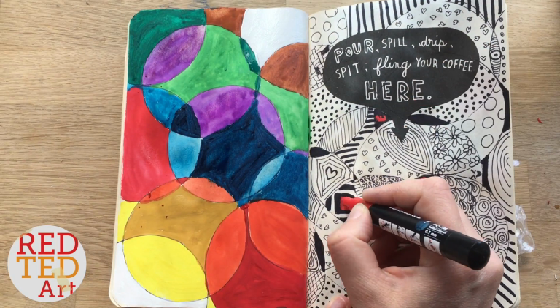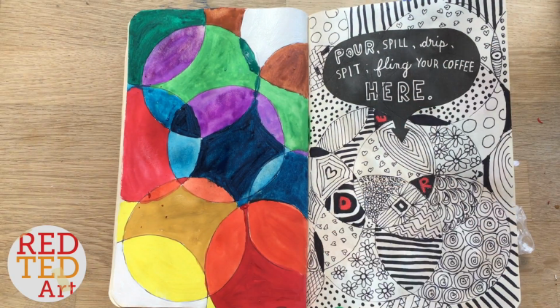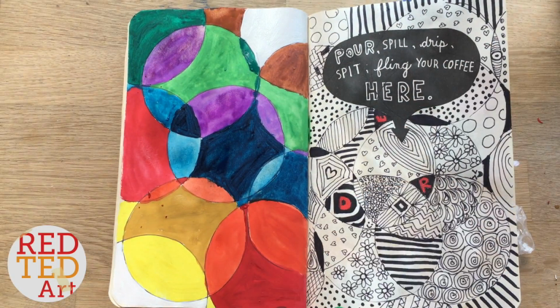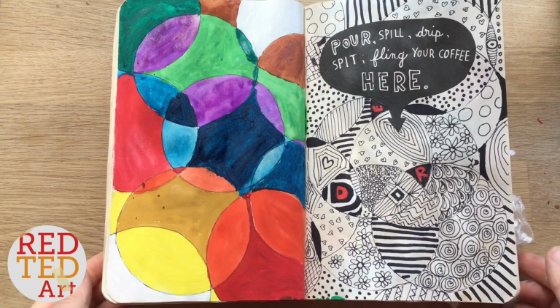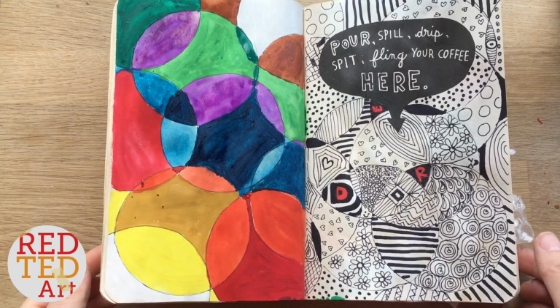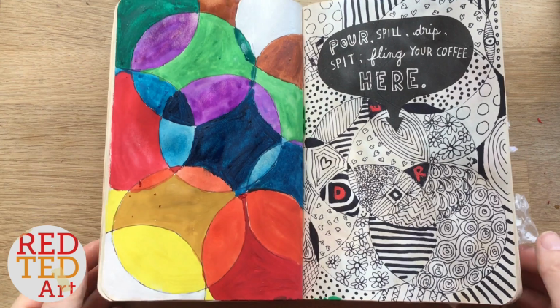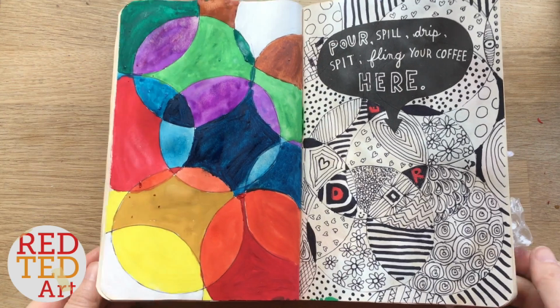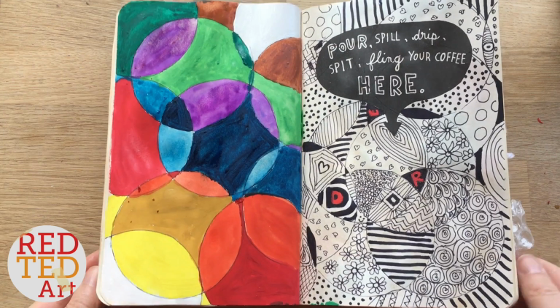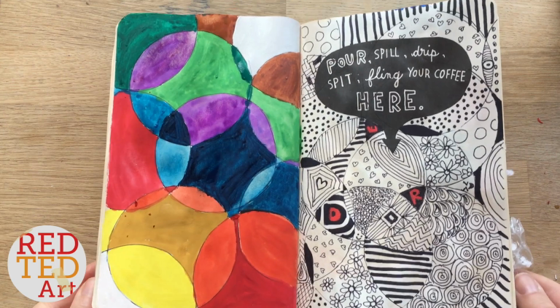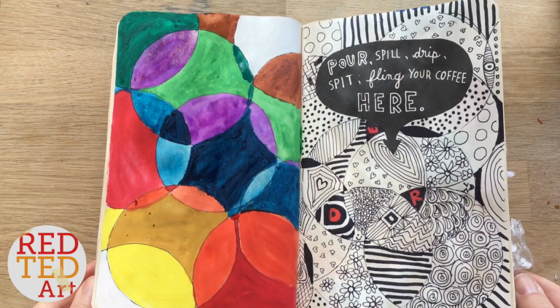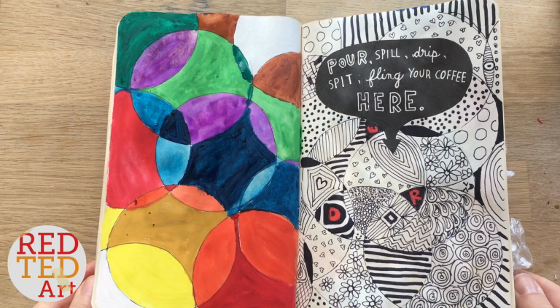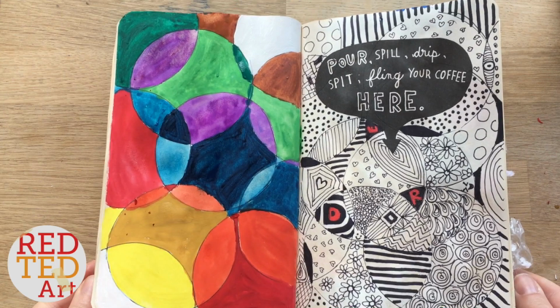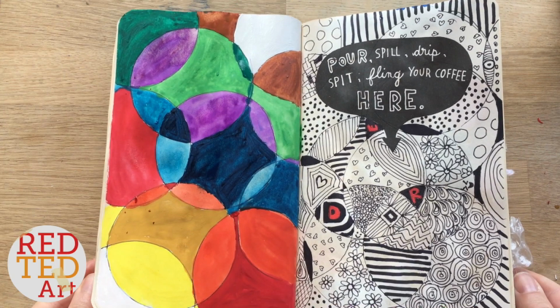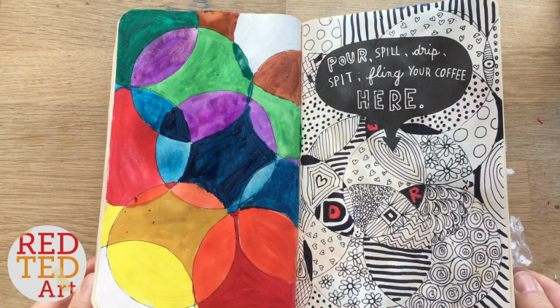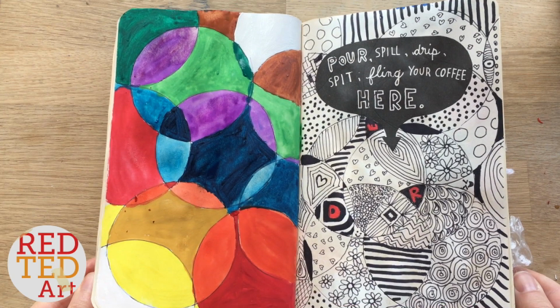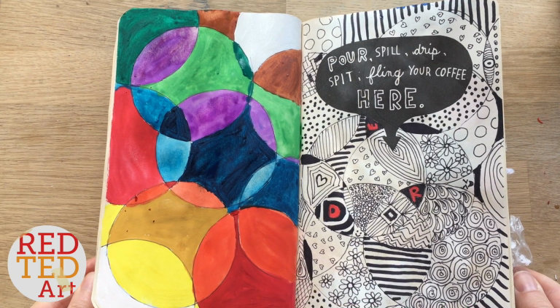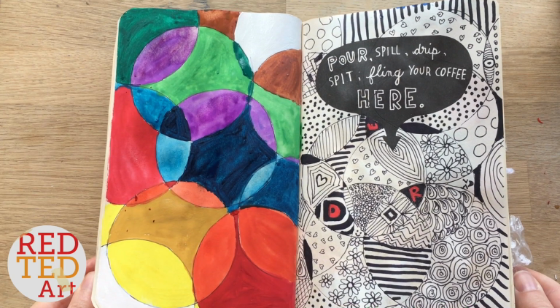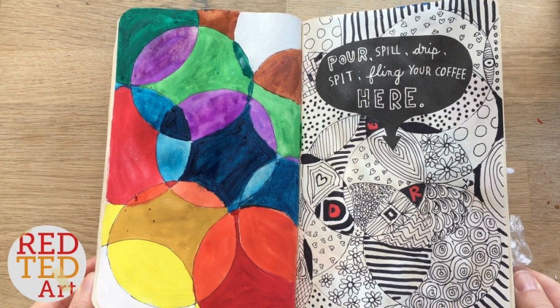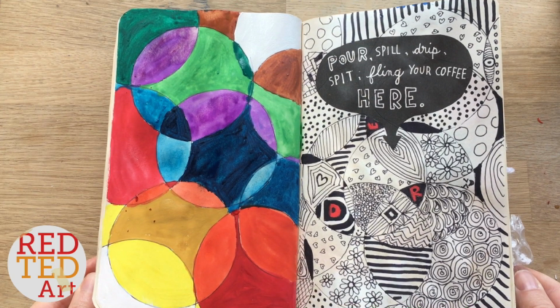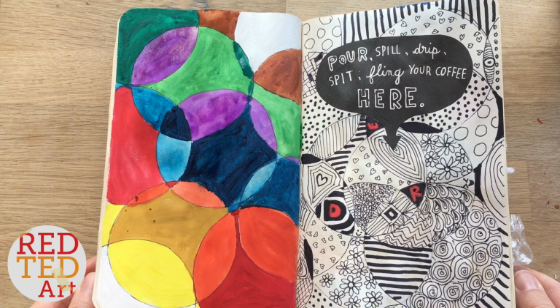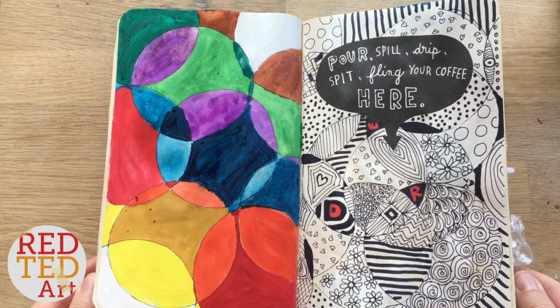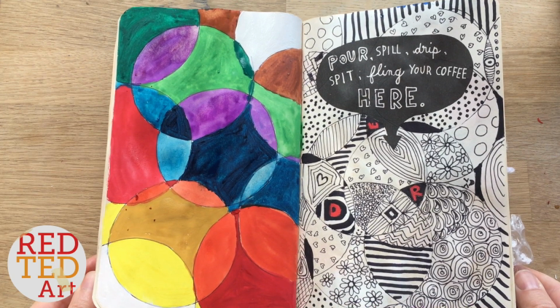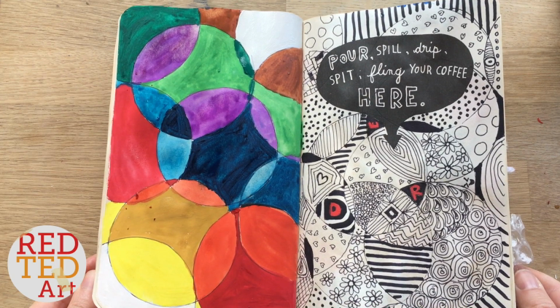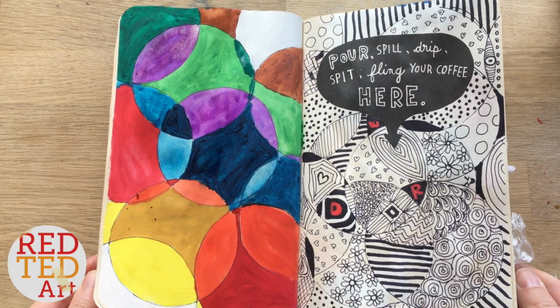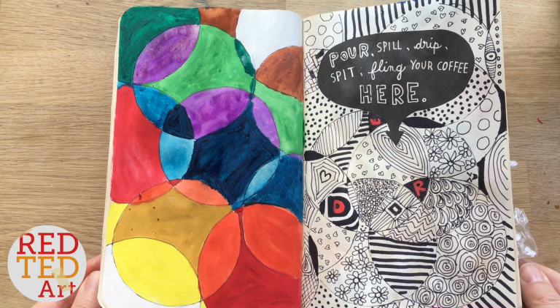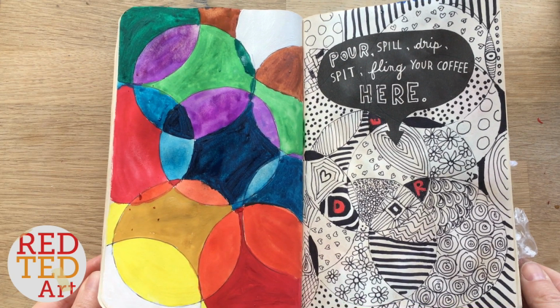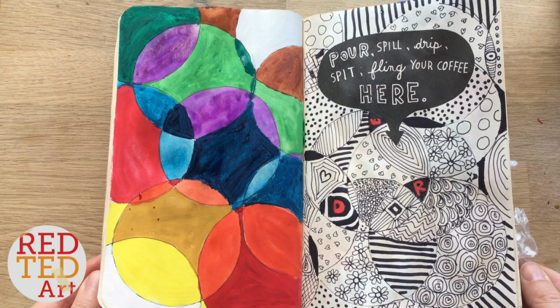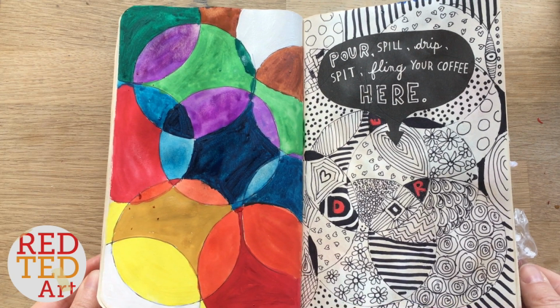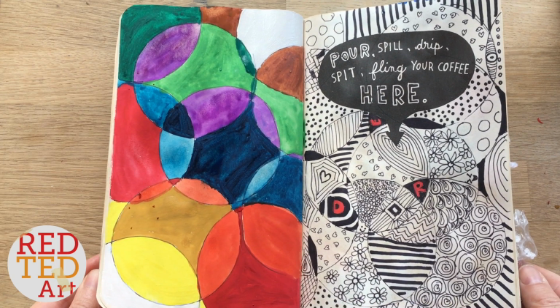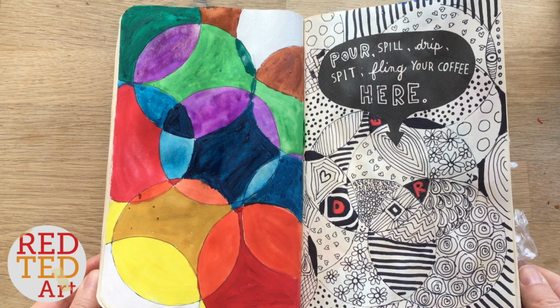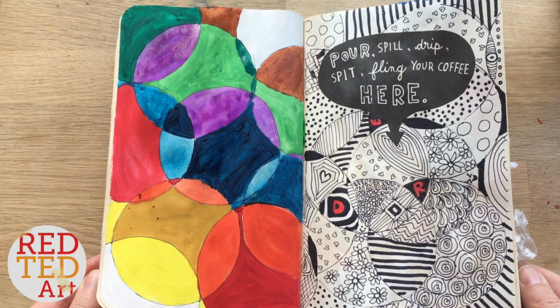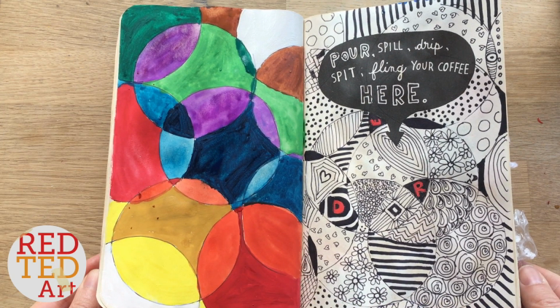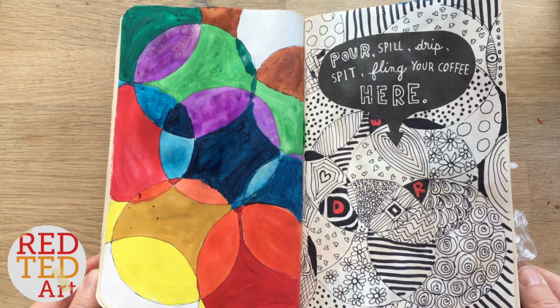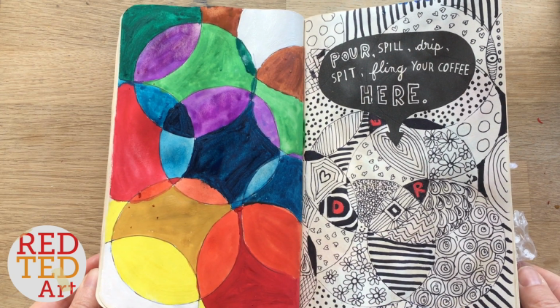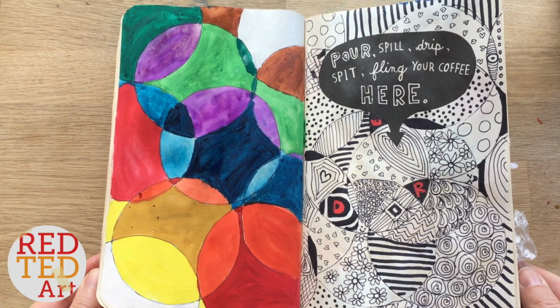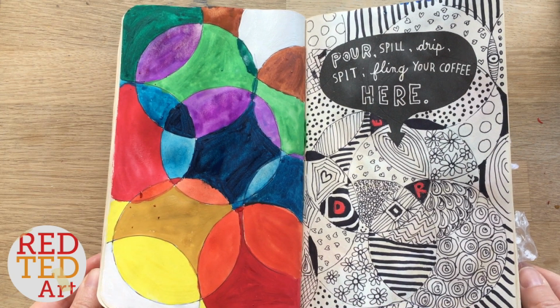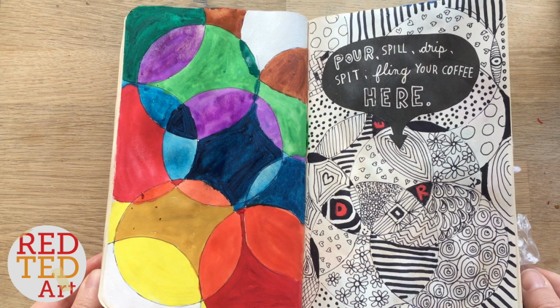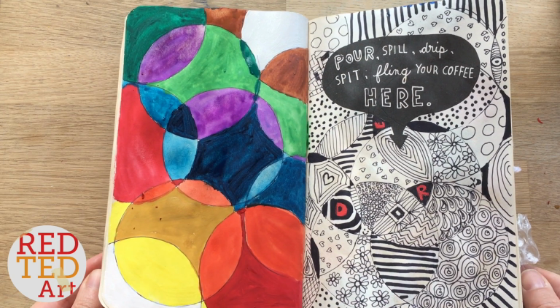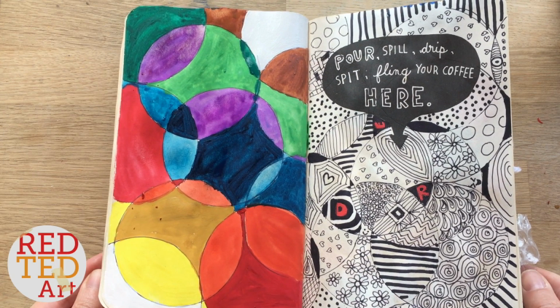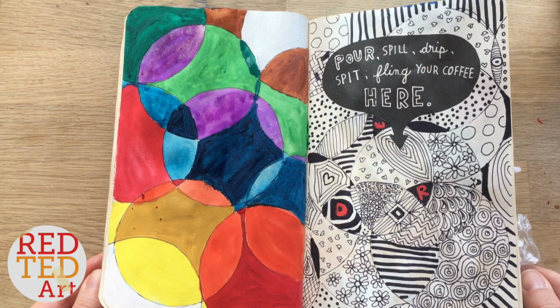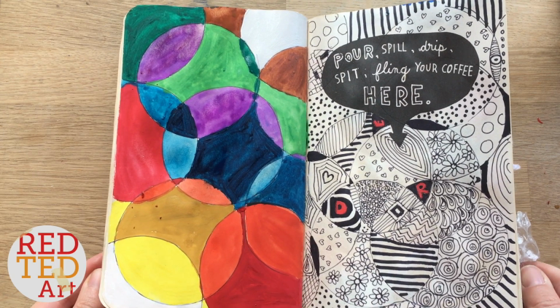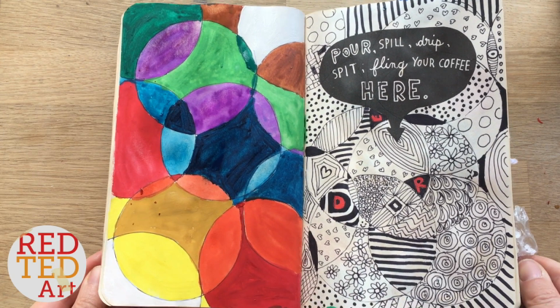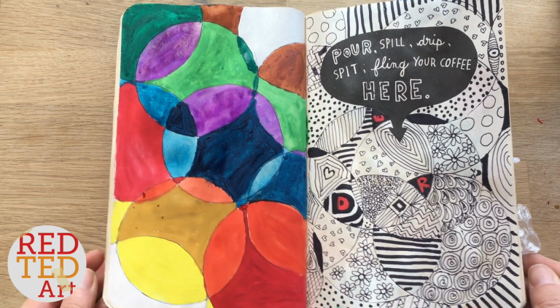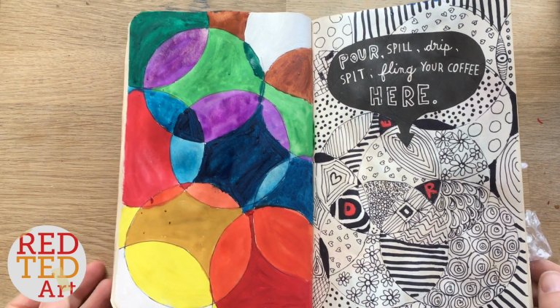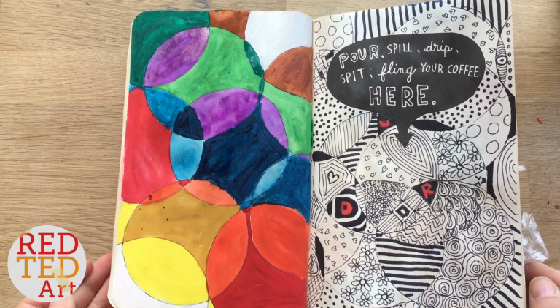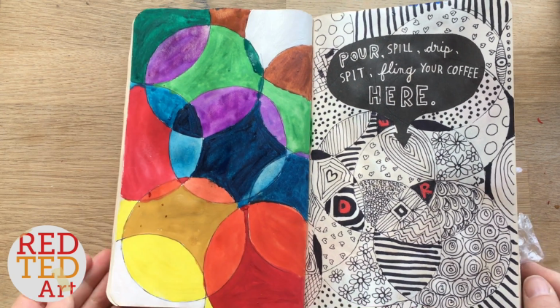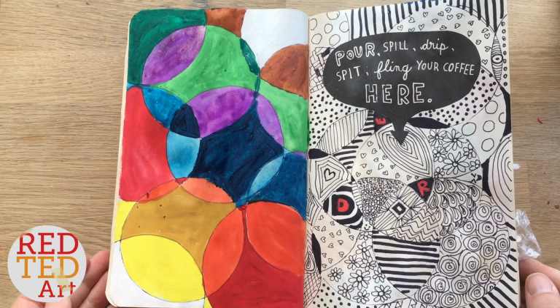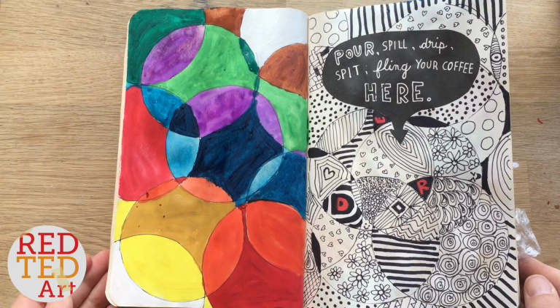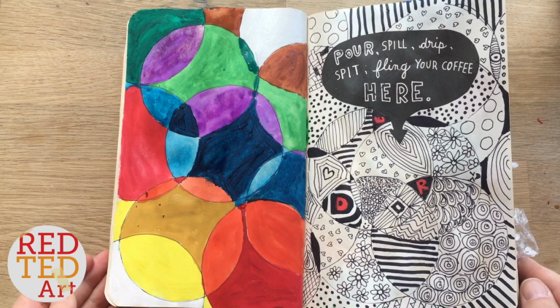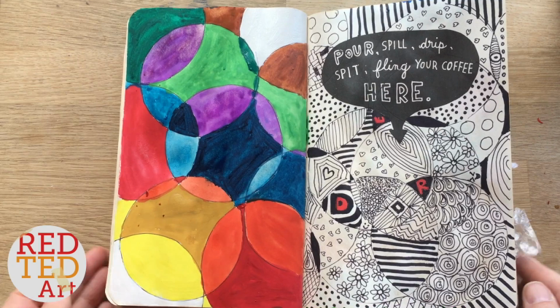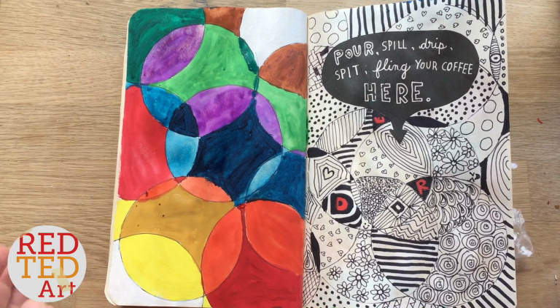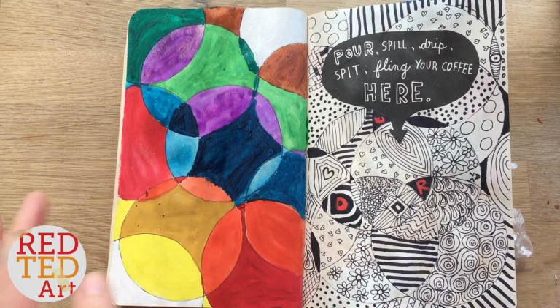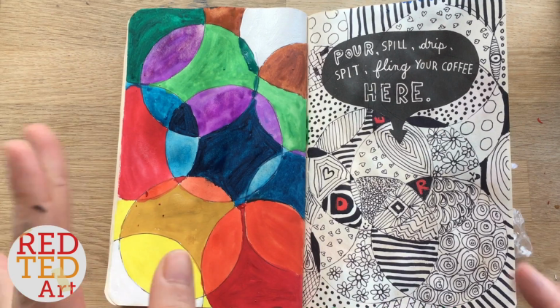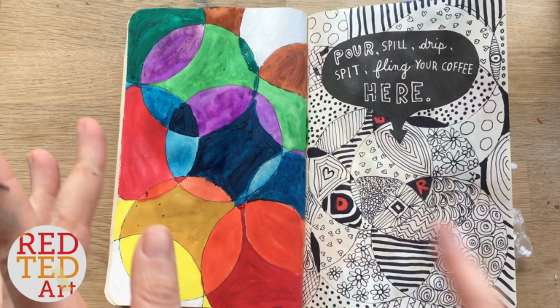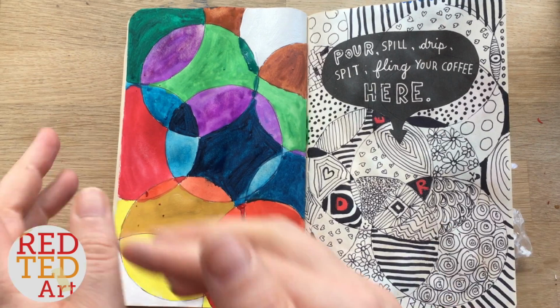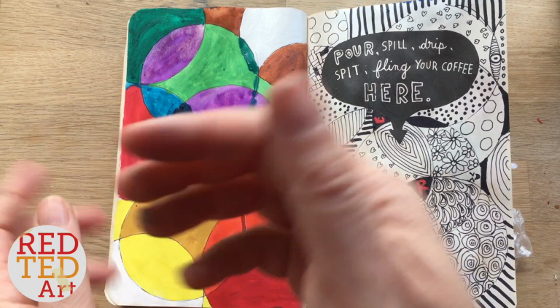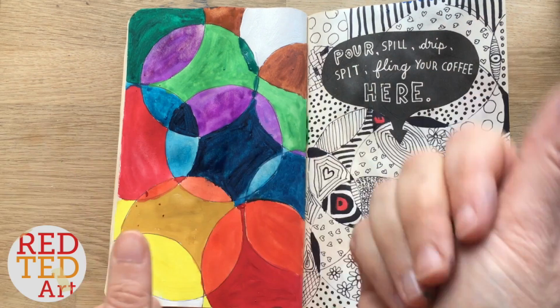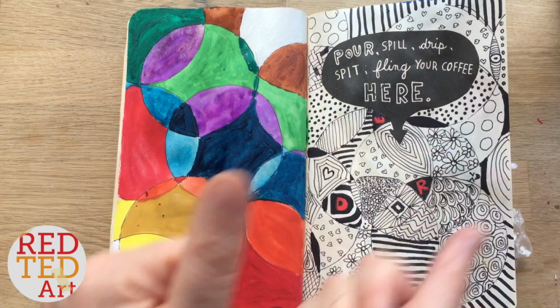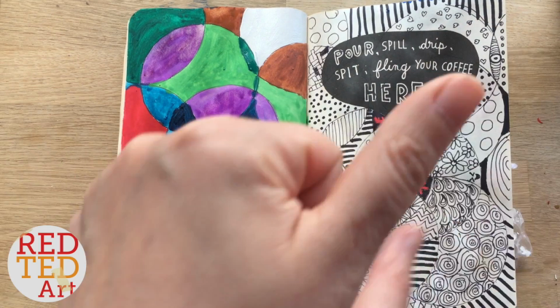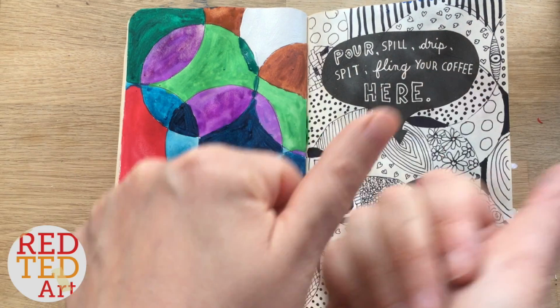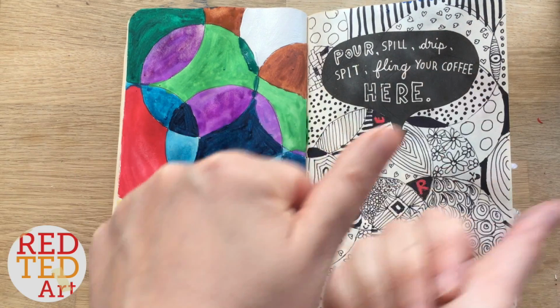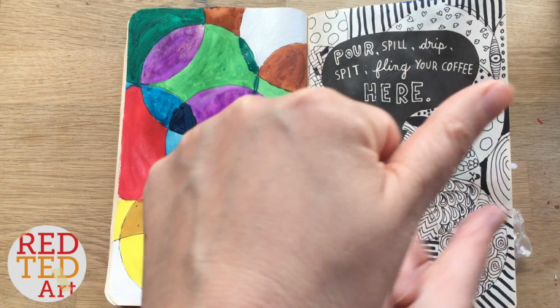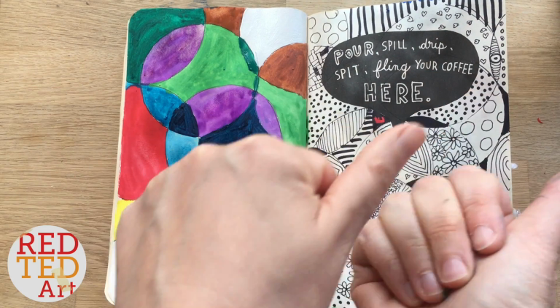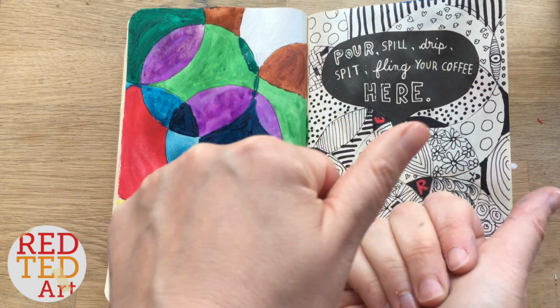There we go, we're finished. Really quite pleased with that, don't you think? Anyway, let's get to the next page.